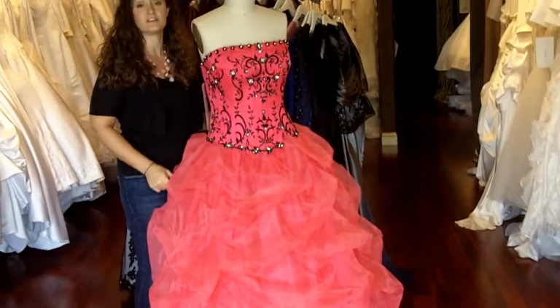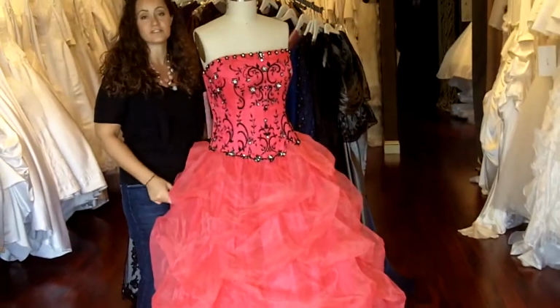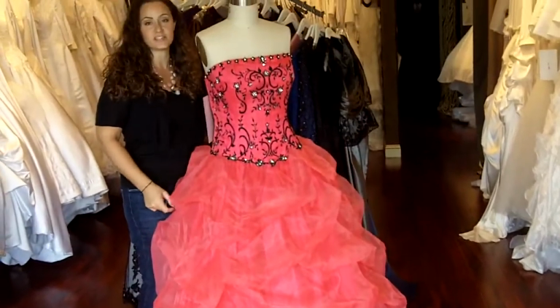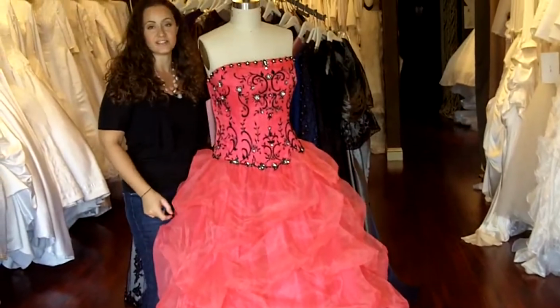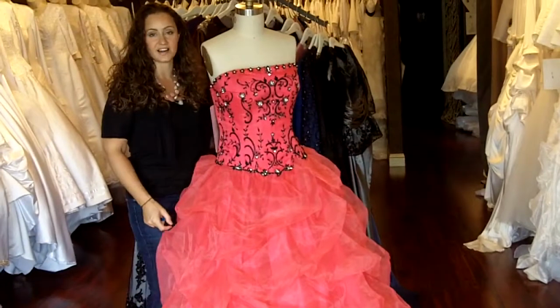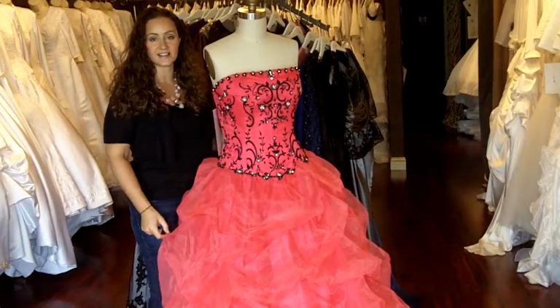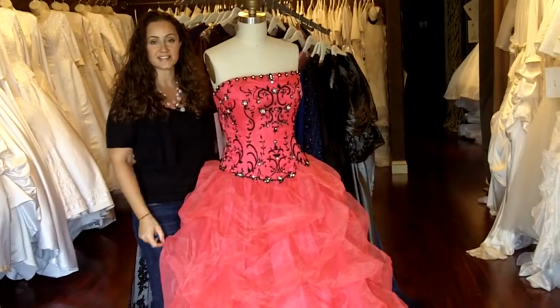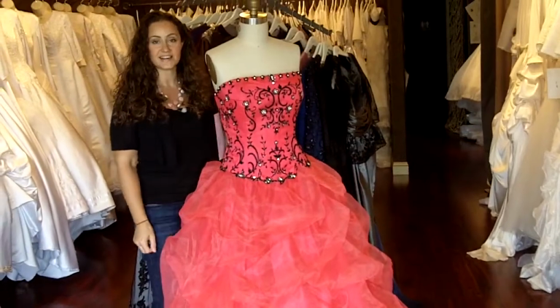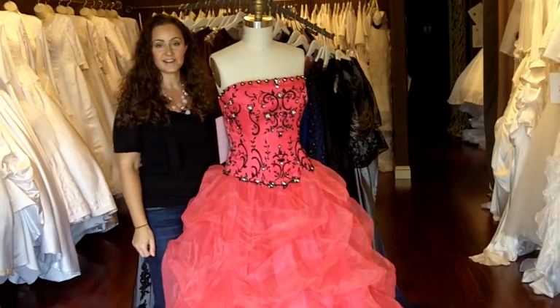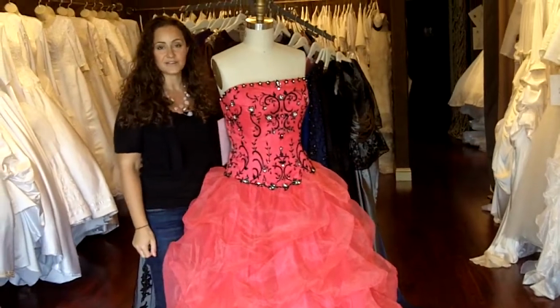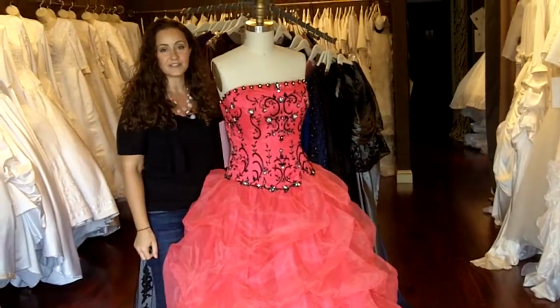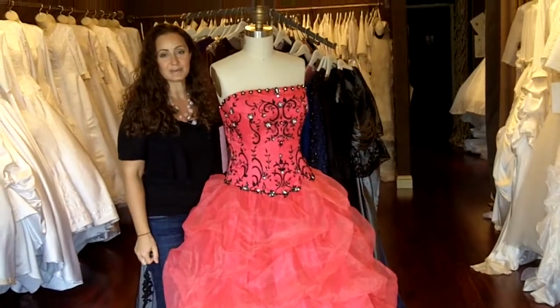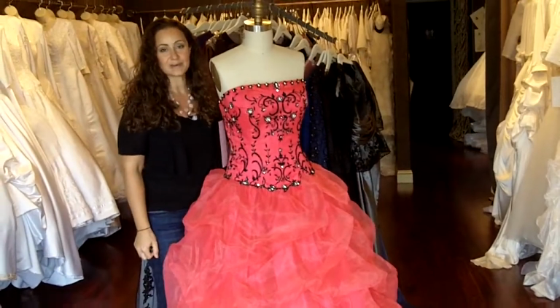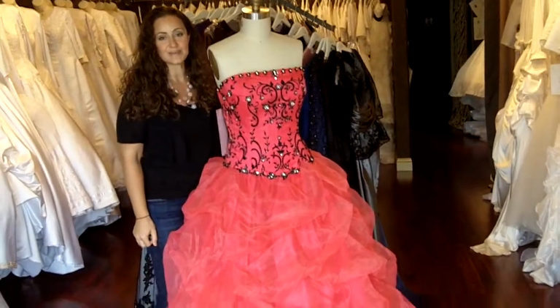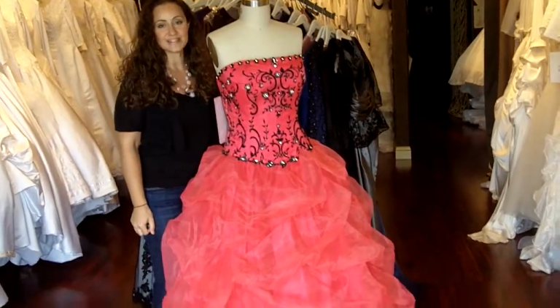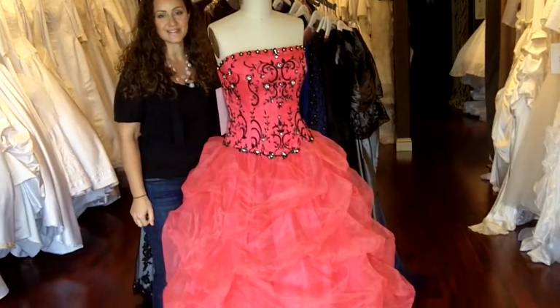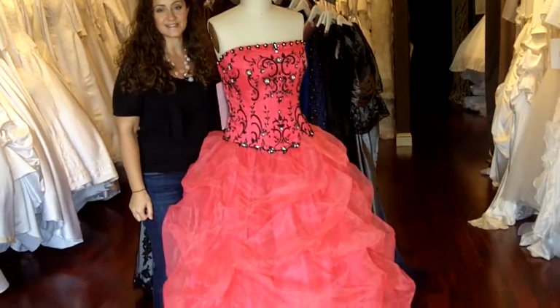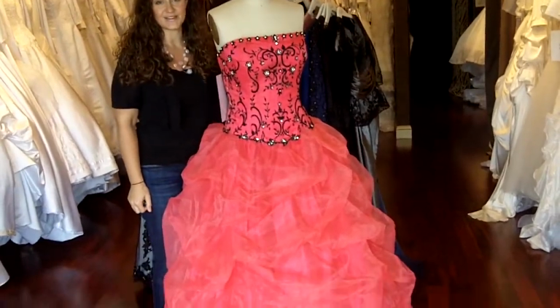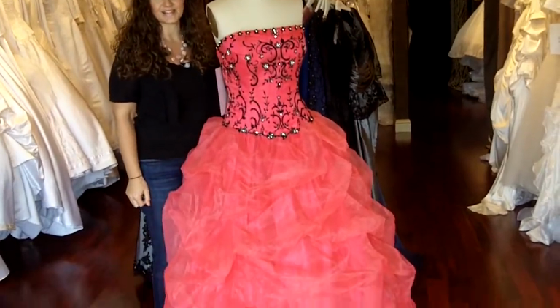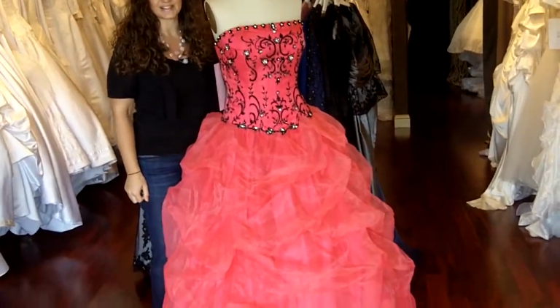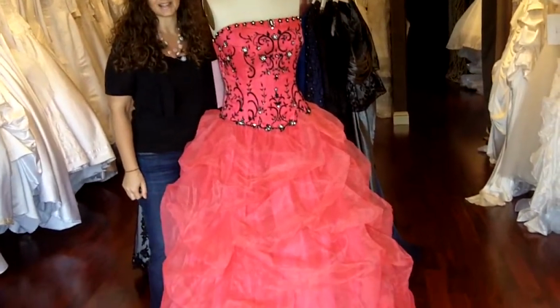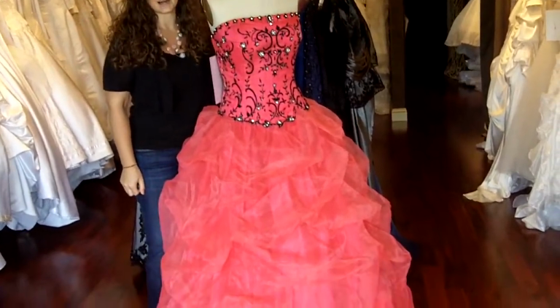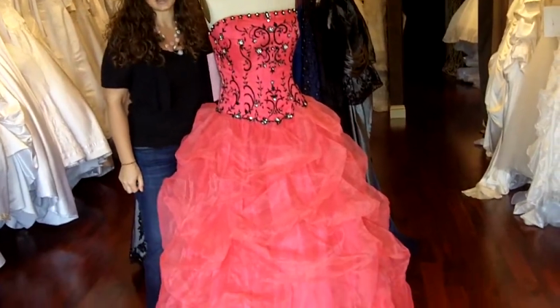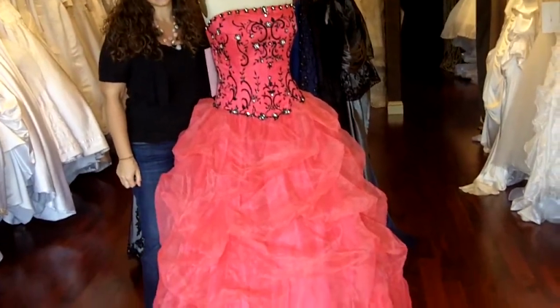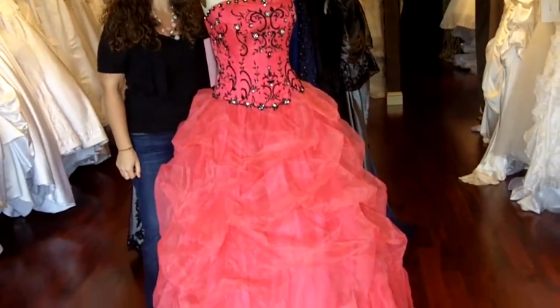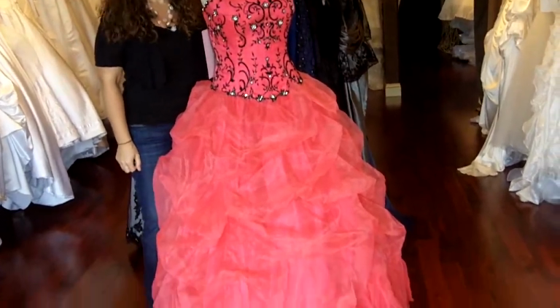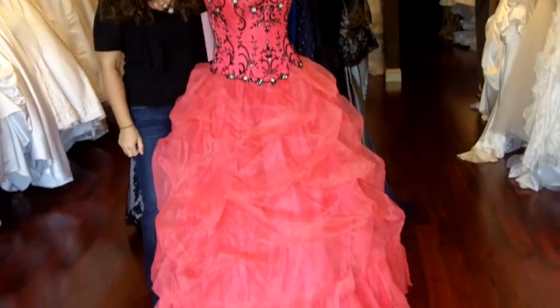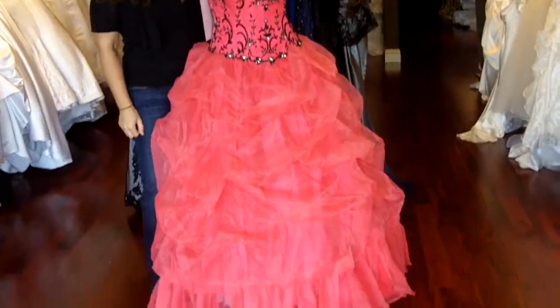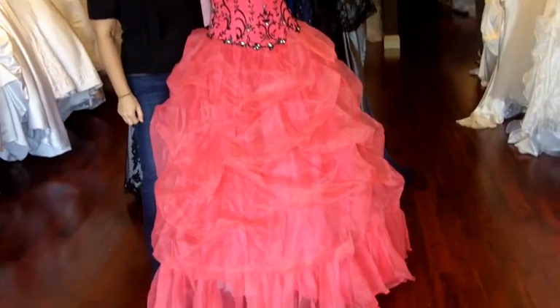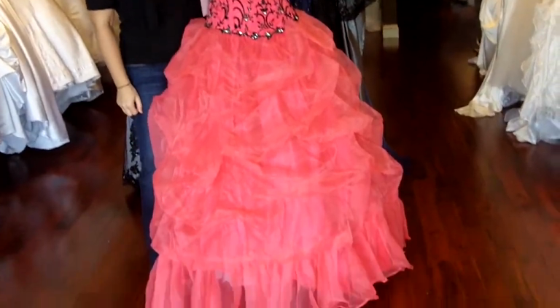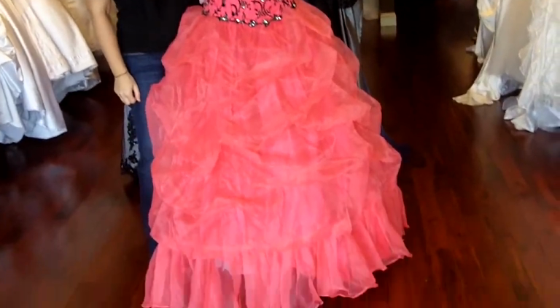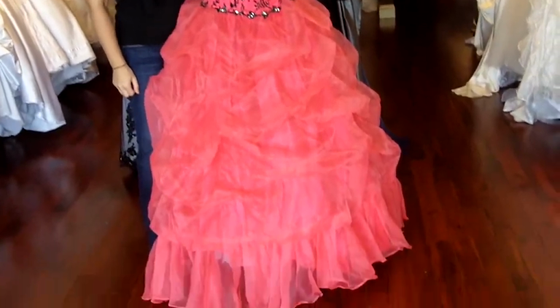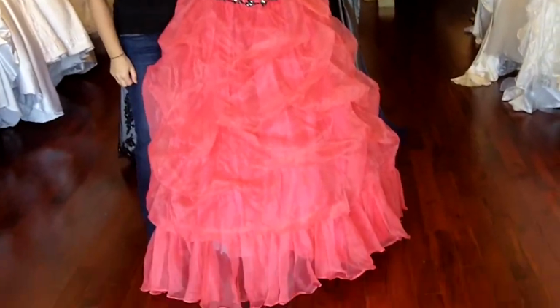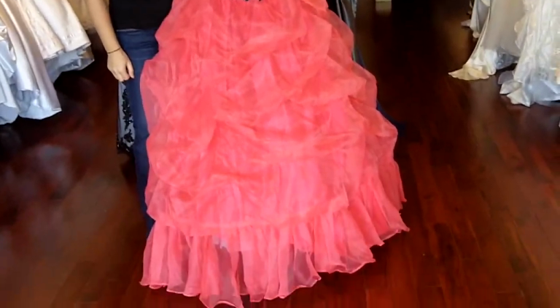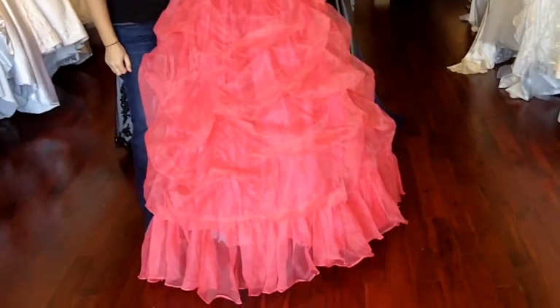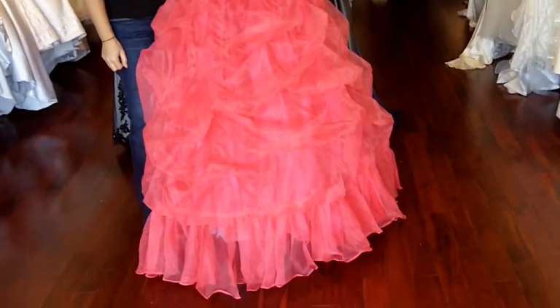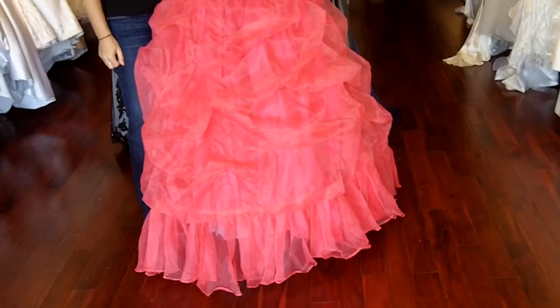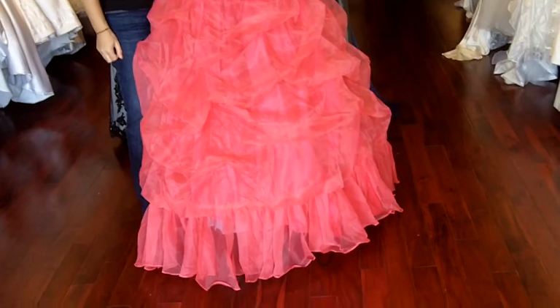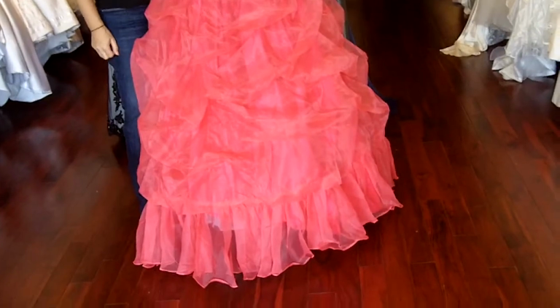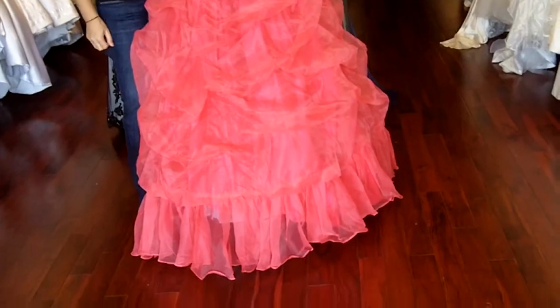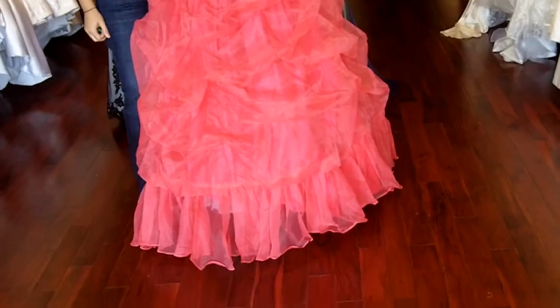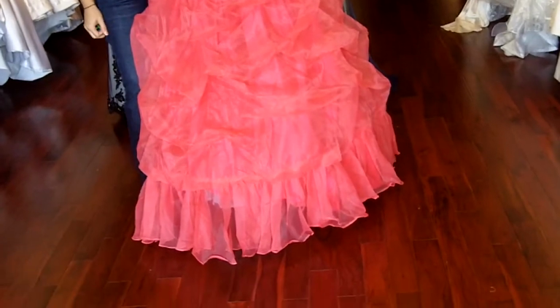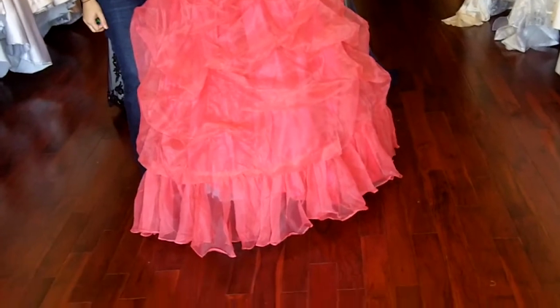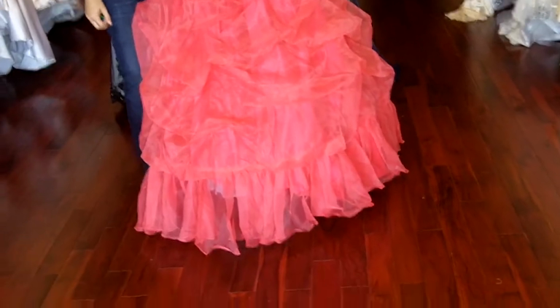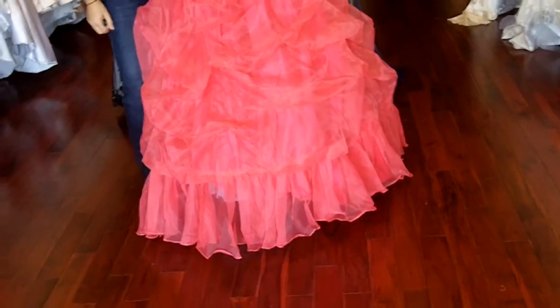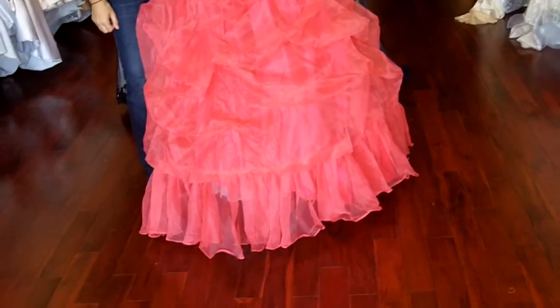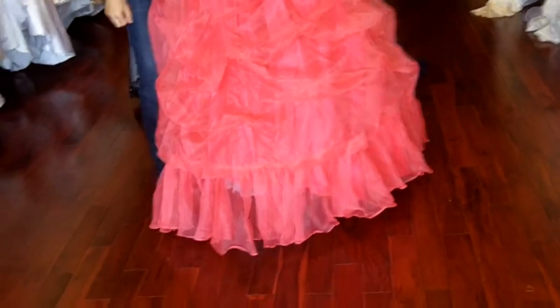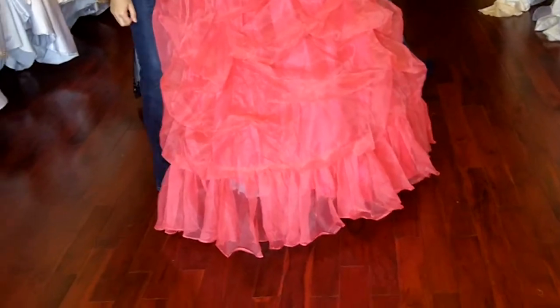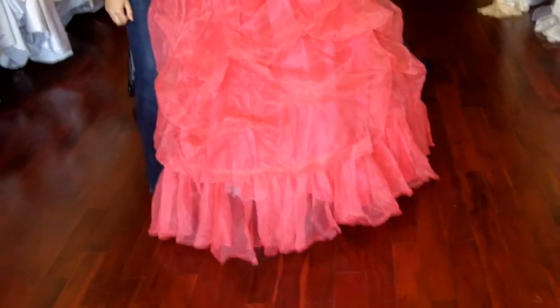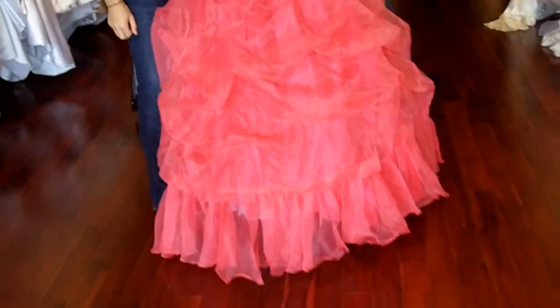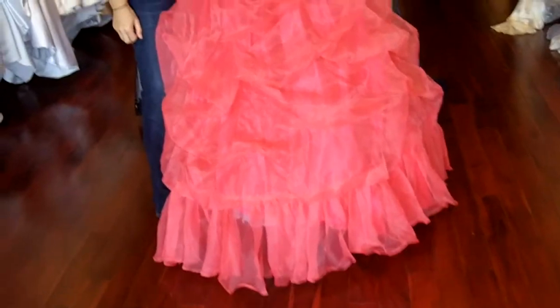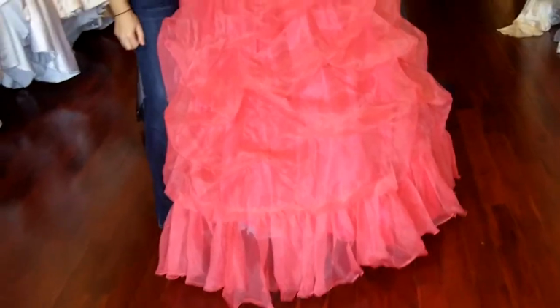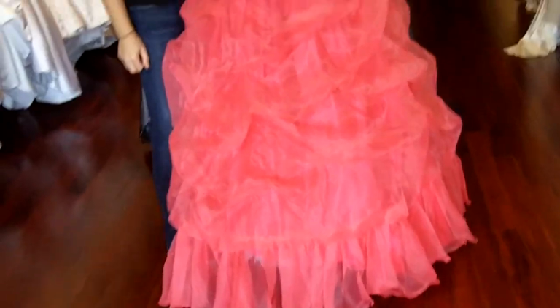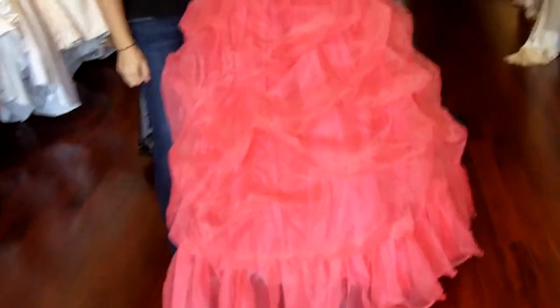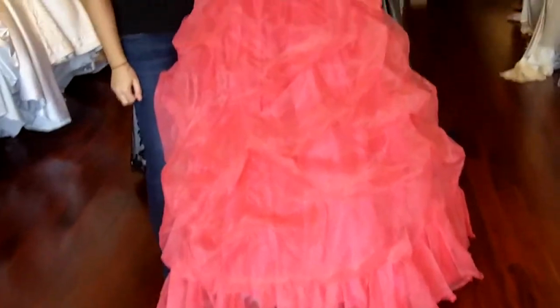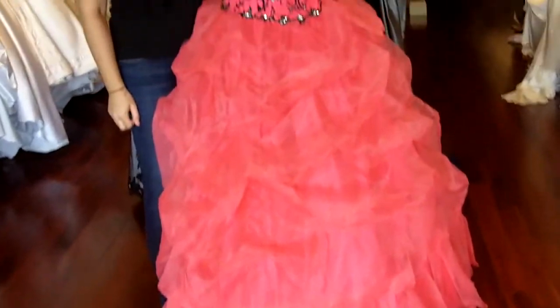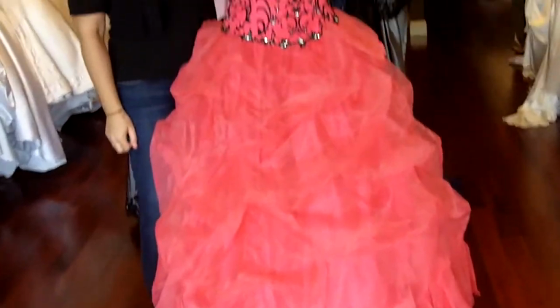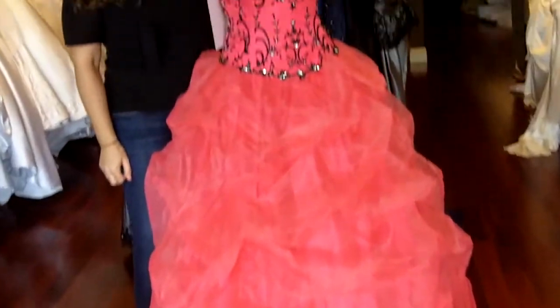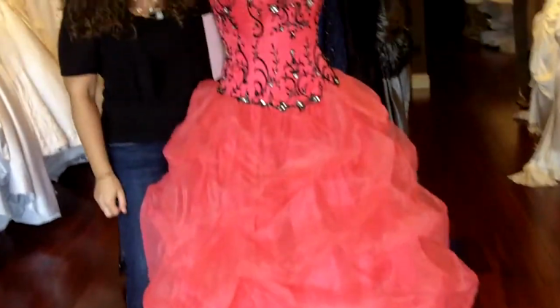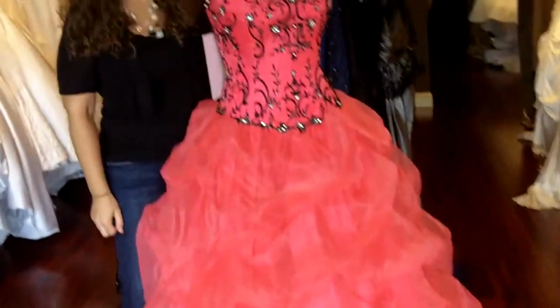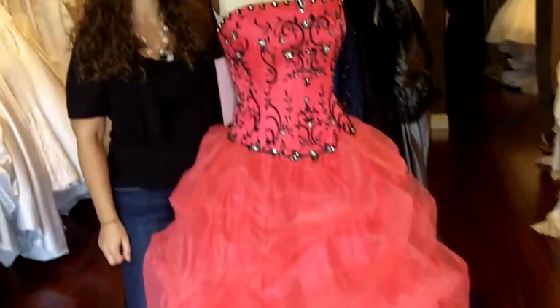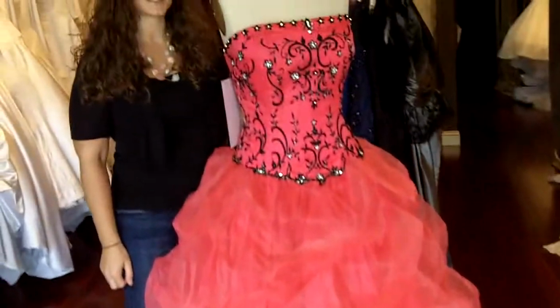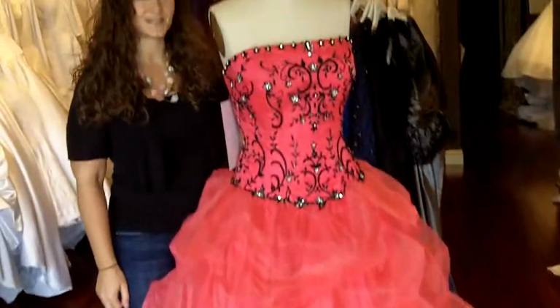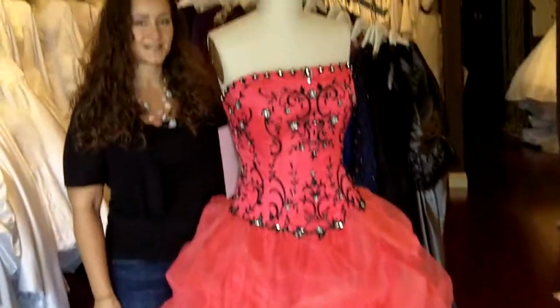All of our gowns are made with a couture construction. They're all fully lined, fully boned, interfaced, and cut. Thank you so much for joining us today and I hope you join us next time for another one of our dress episodes.